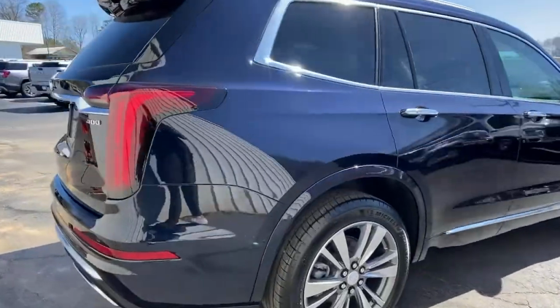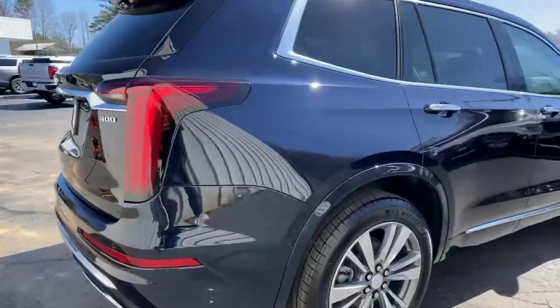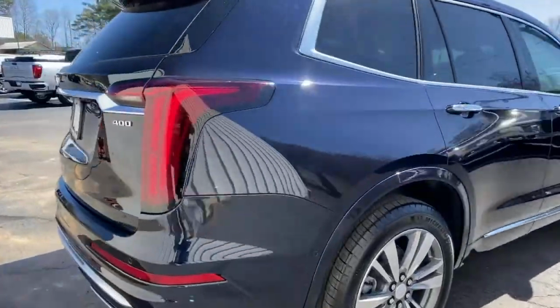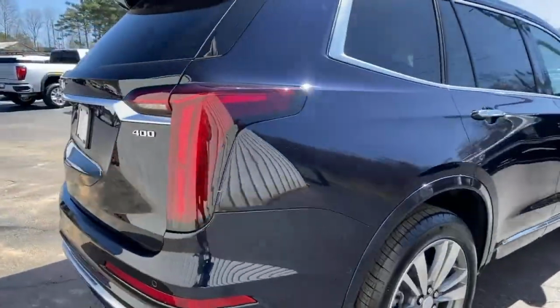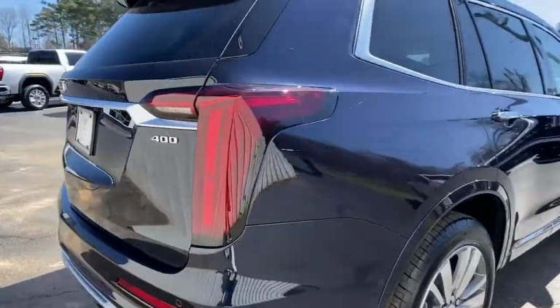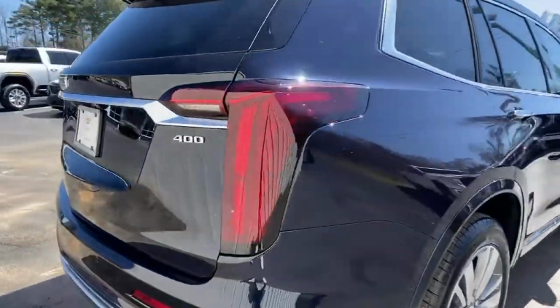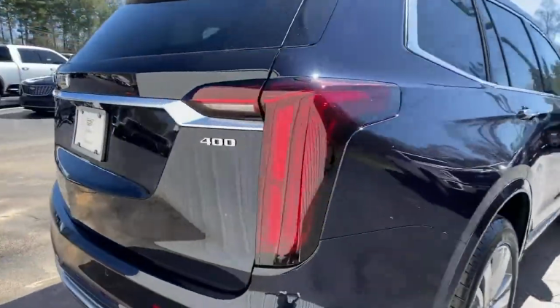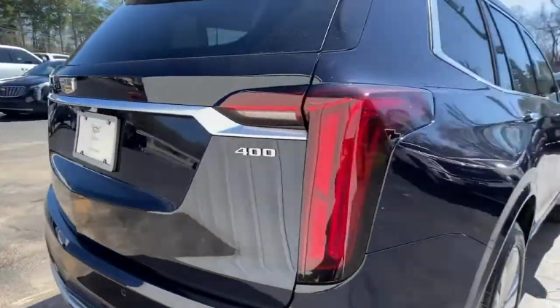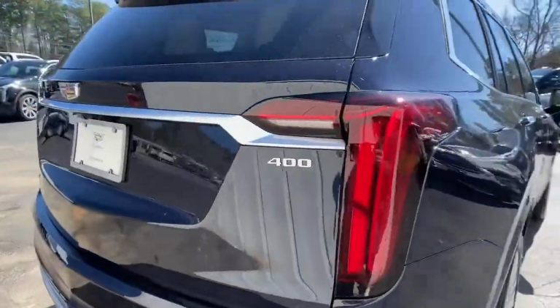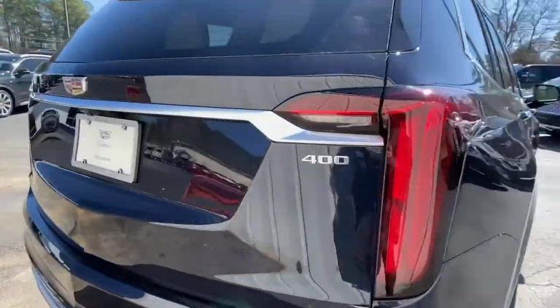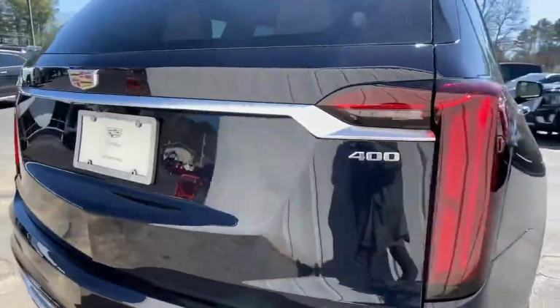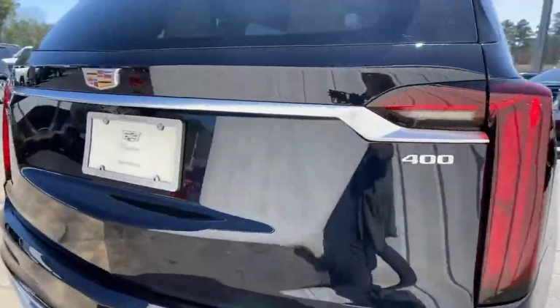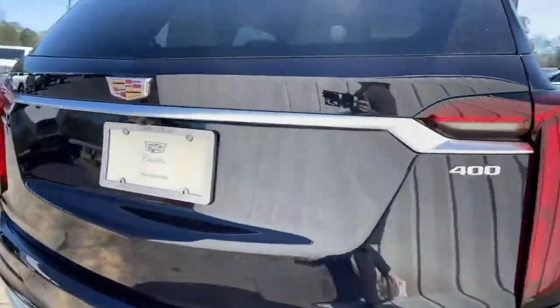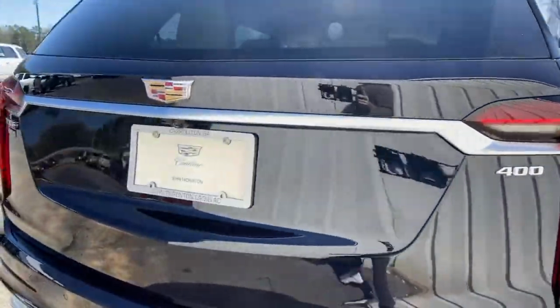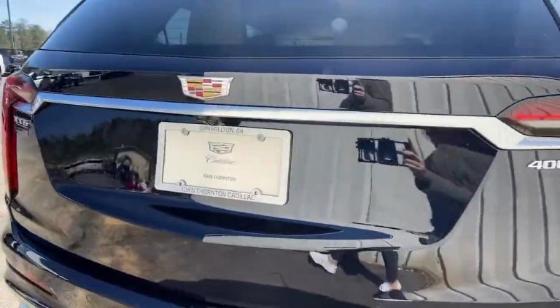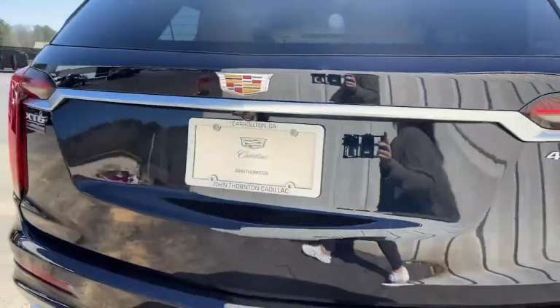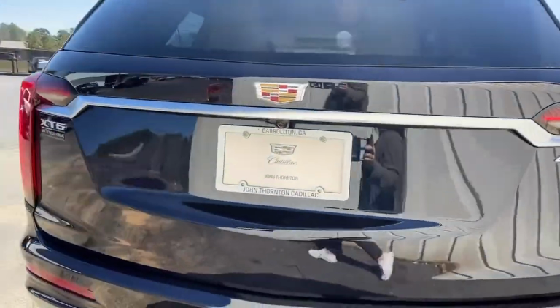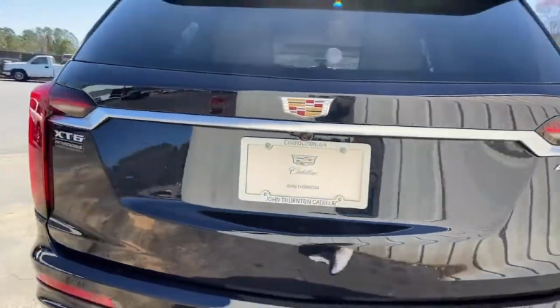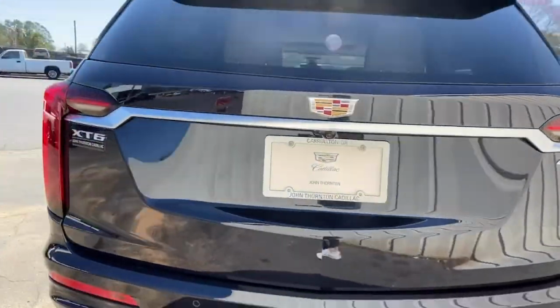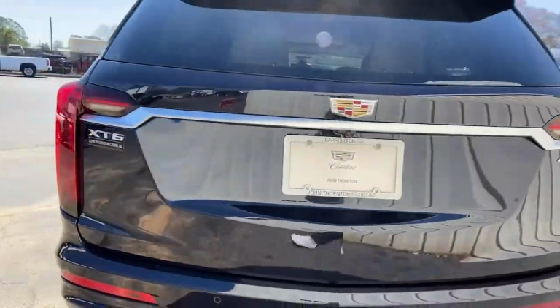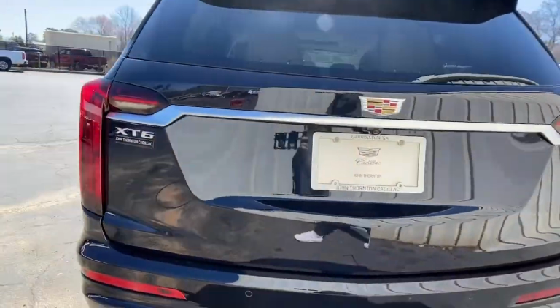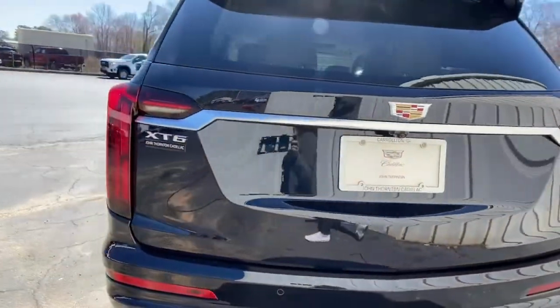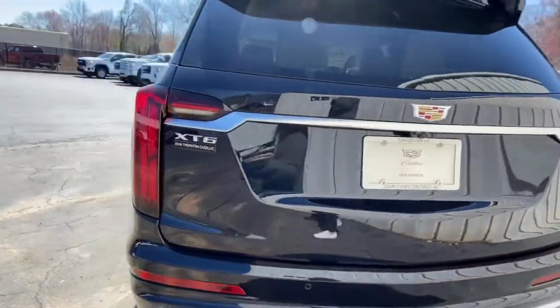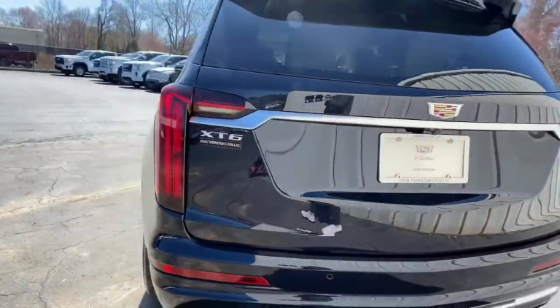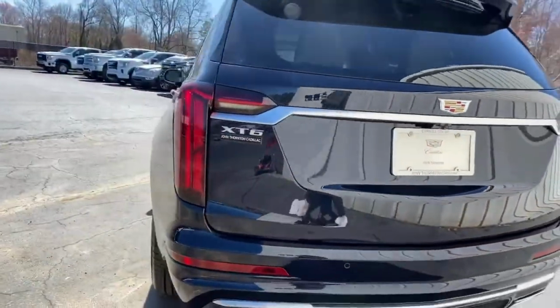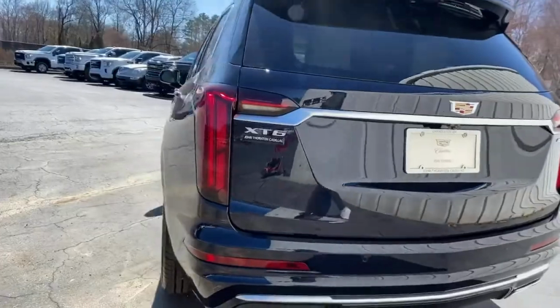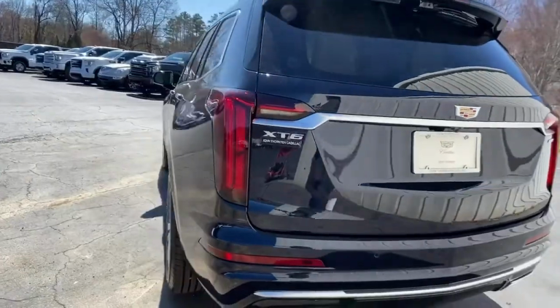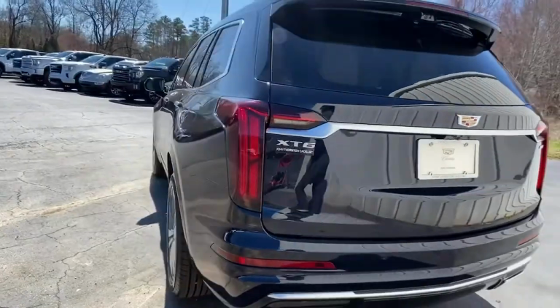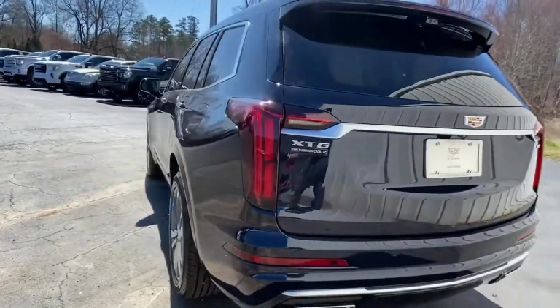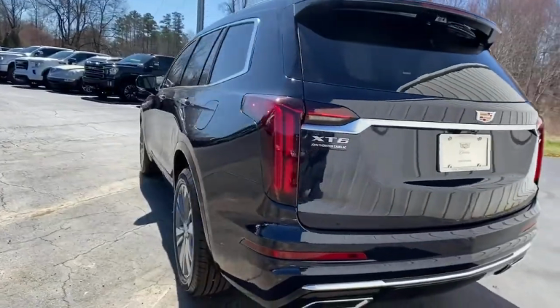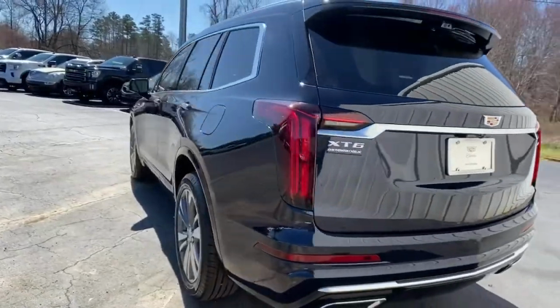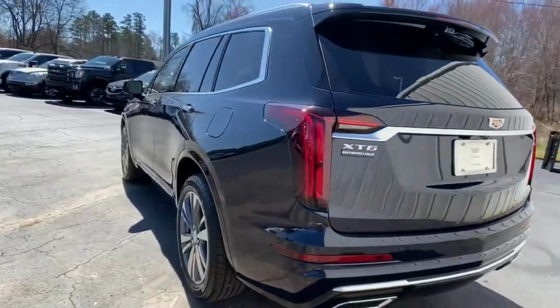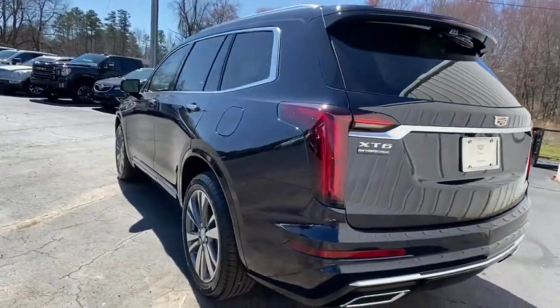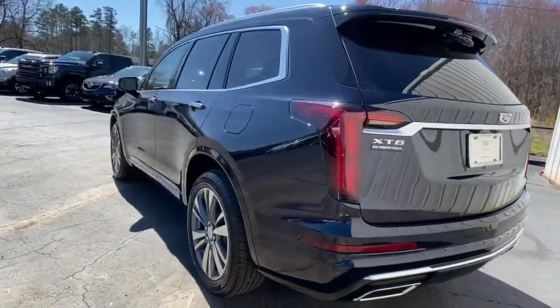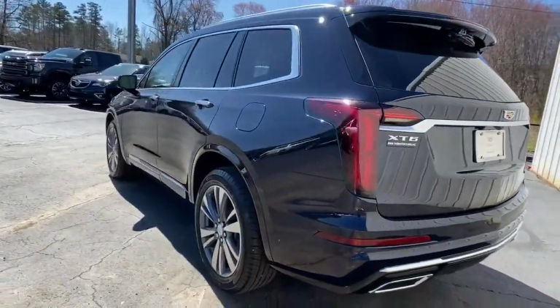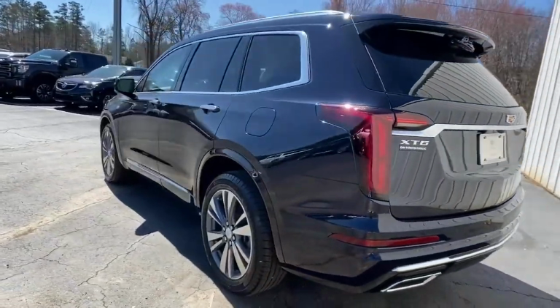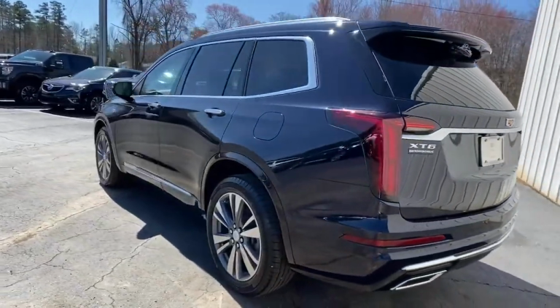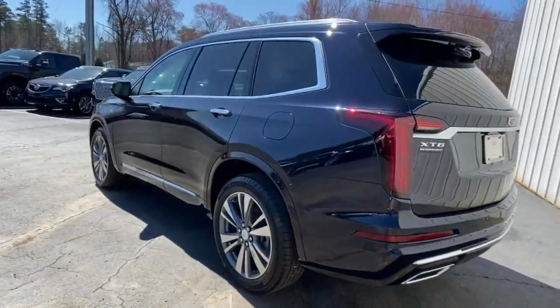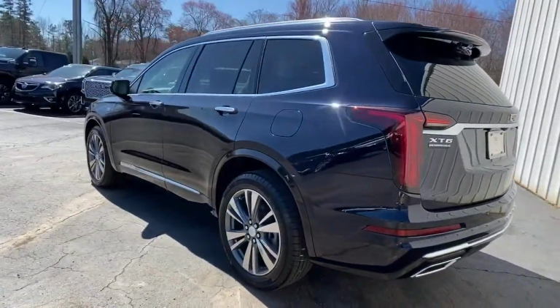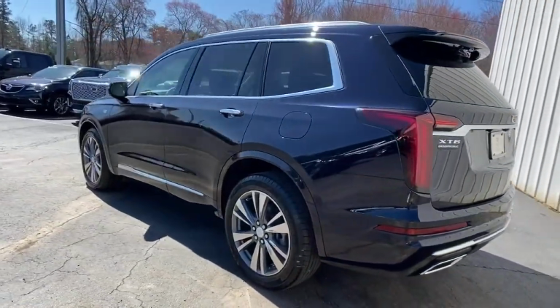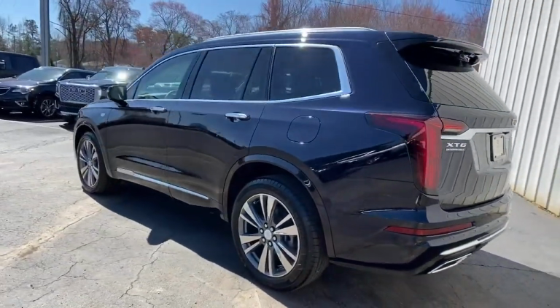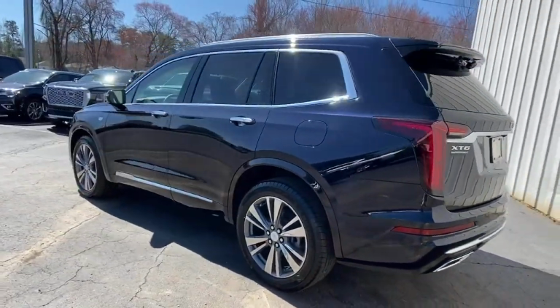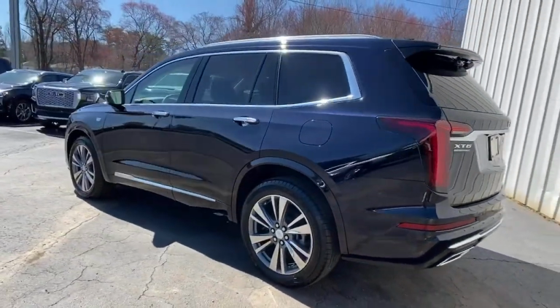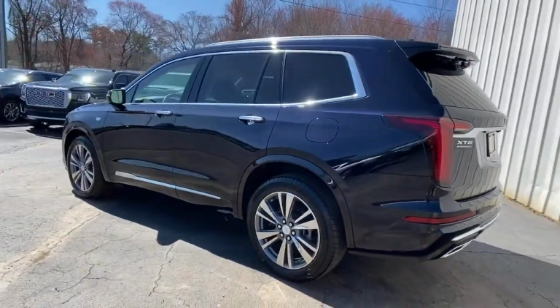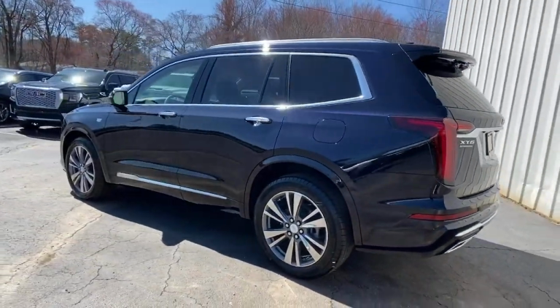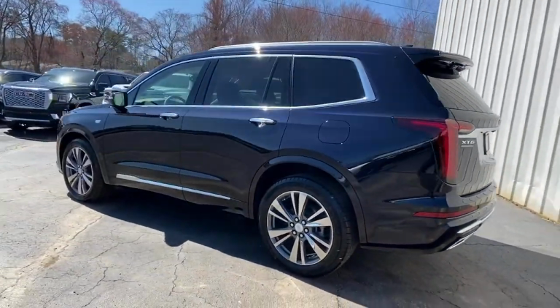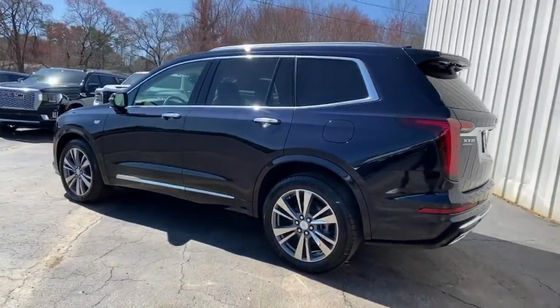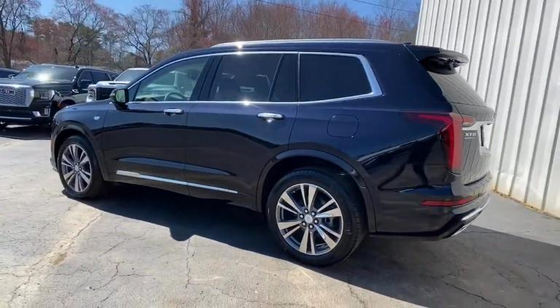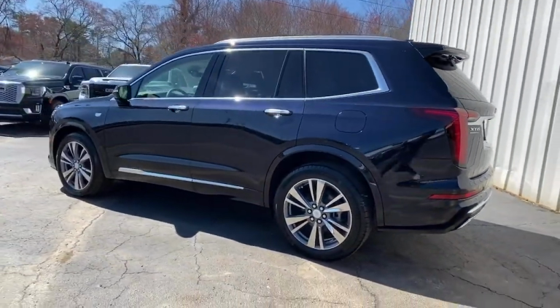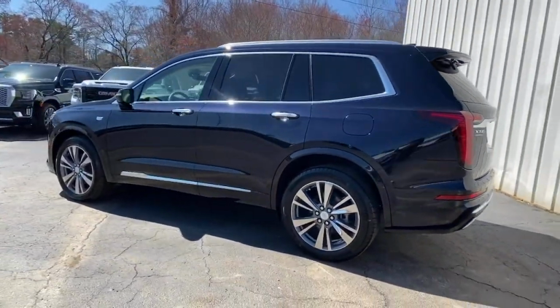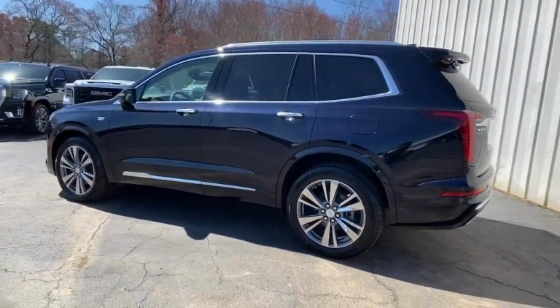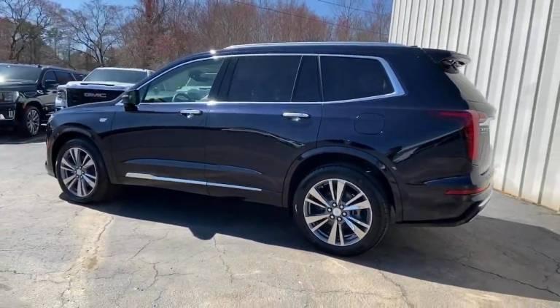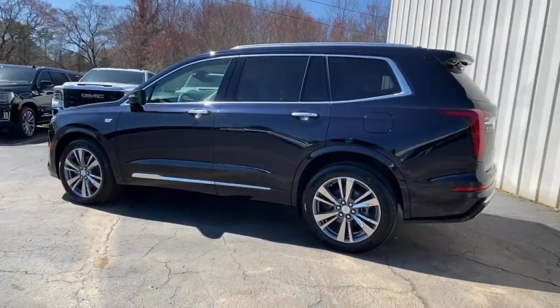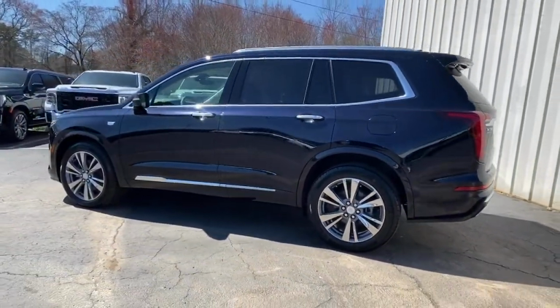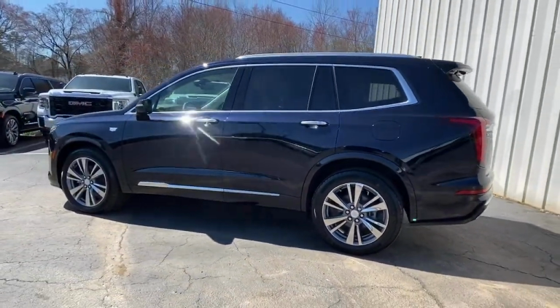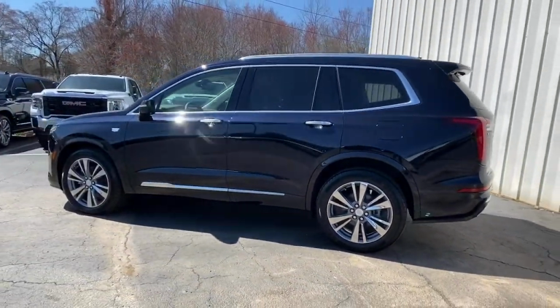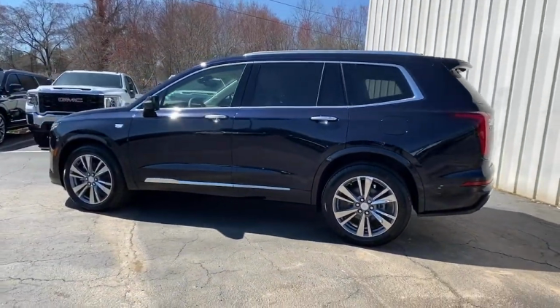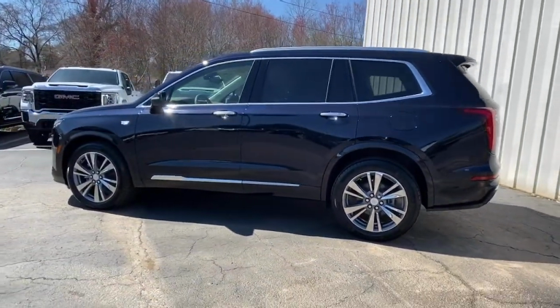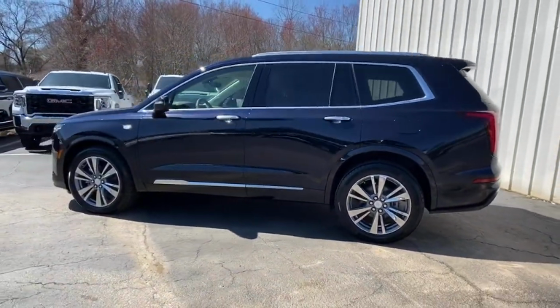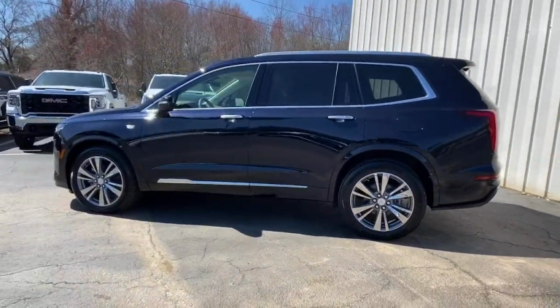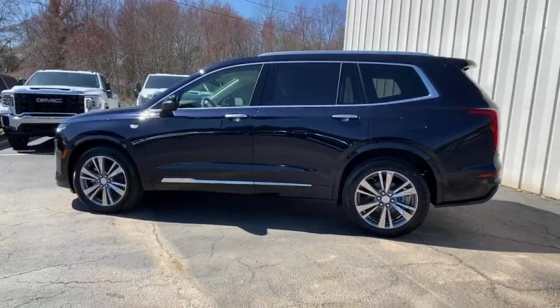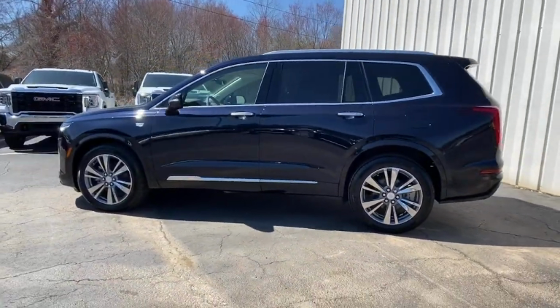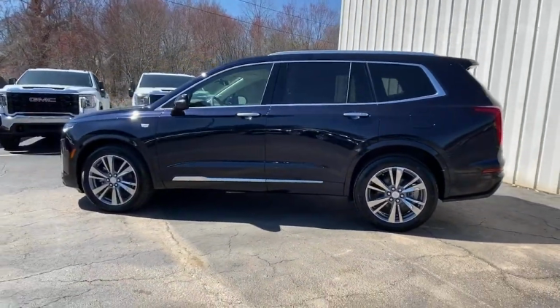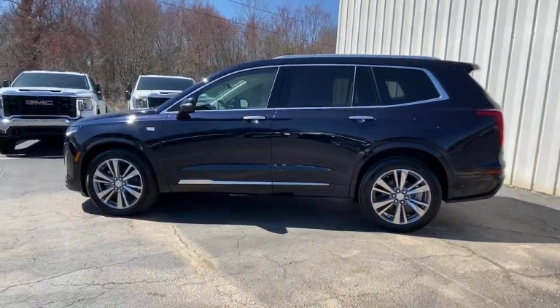Confidence comes standard when you're behind the wheel, prepared for the journey ahead. The following are some of this vehicle's highlighted options.